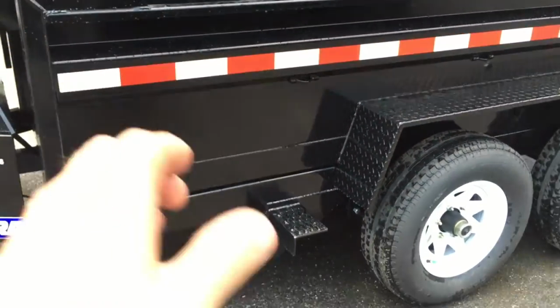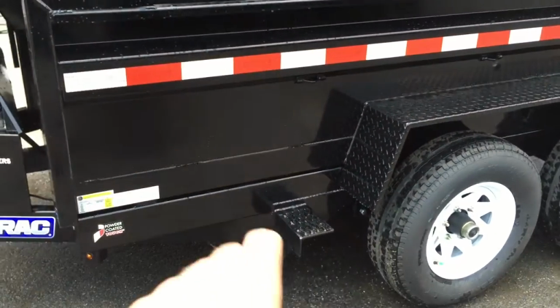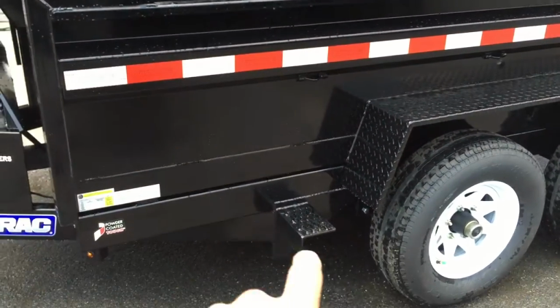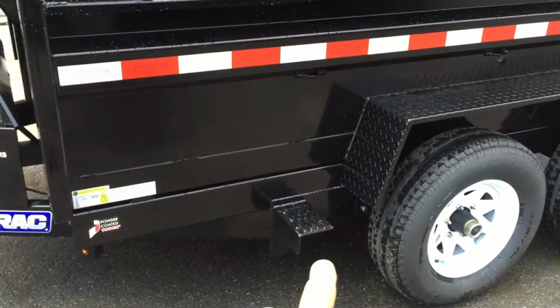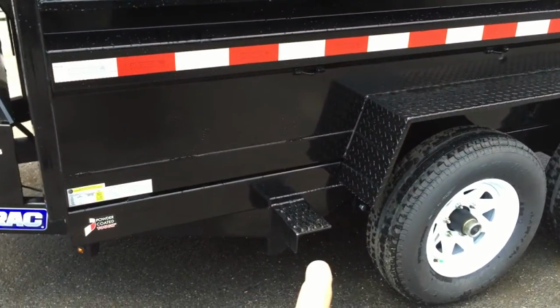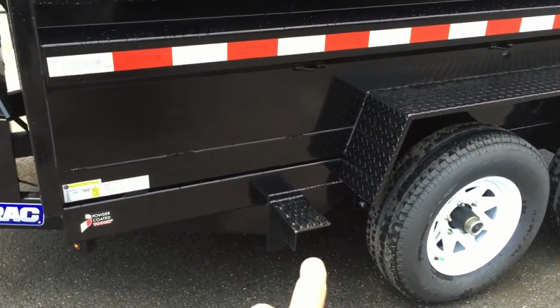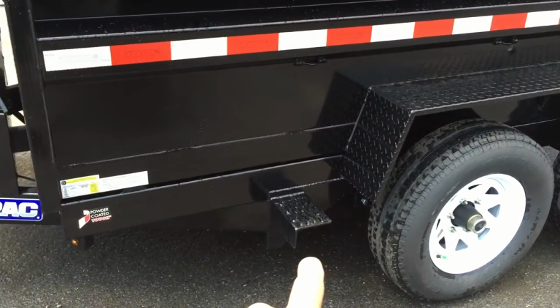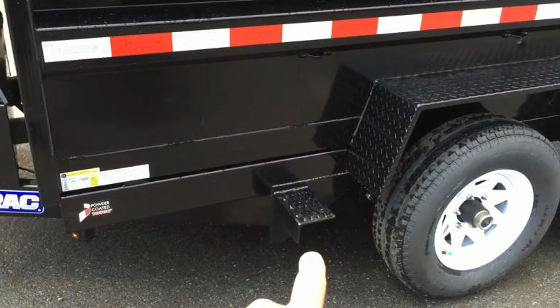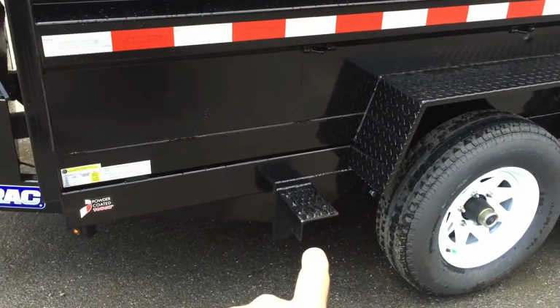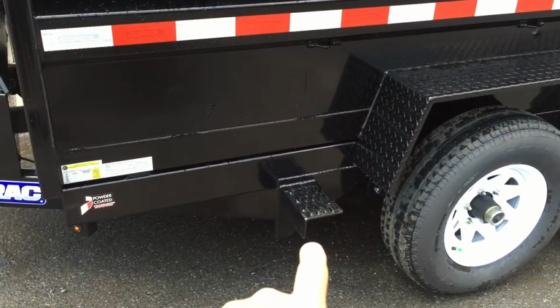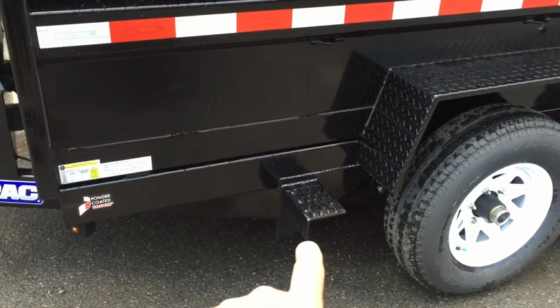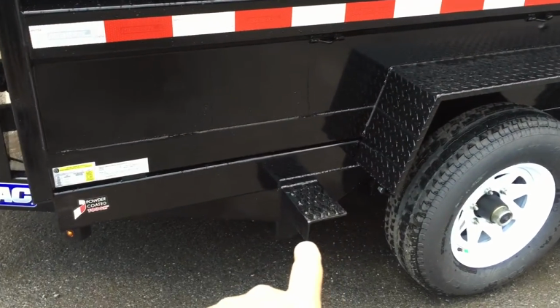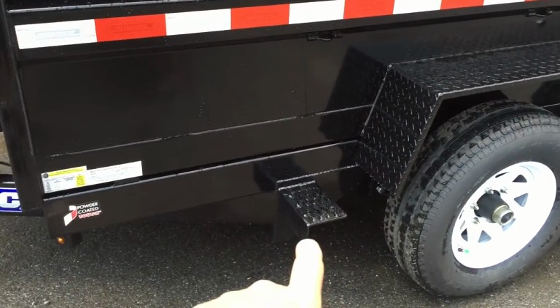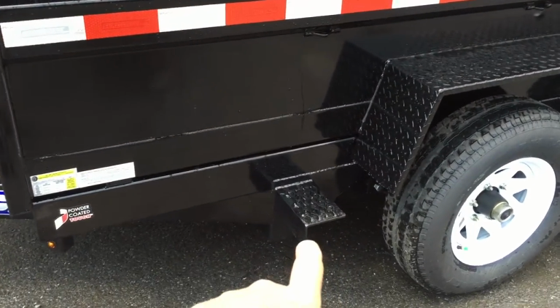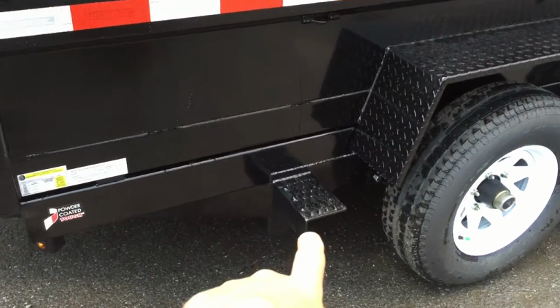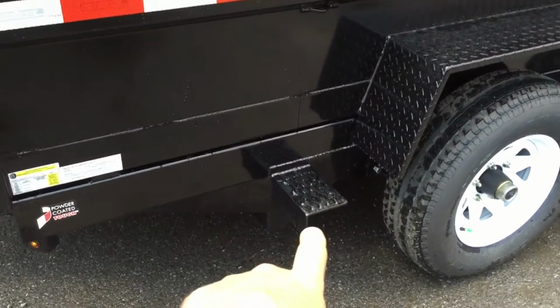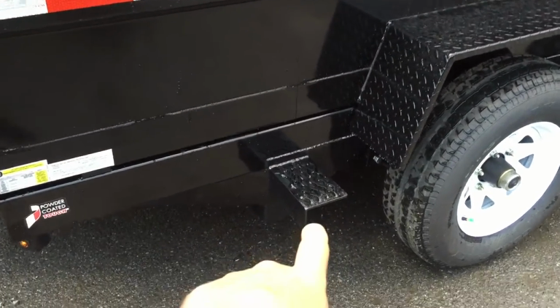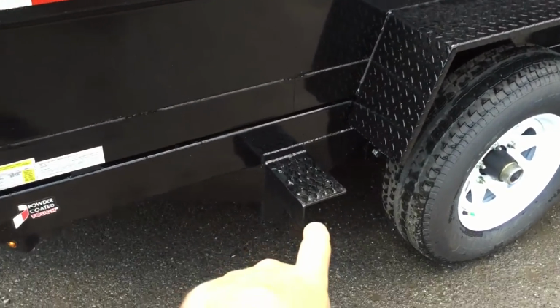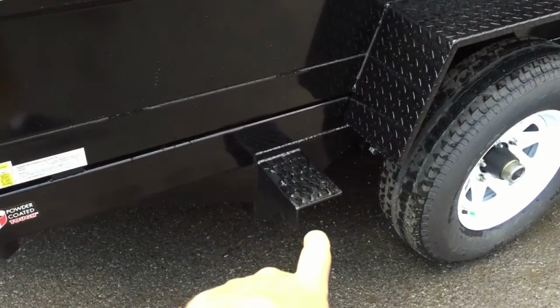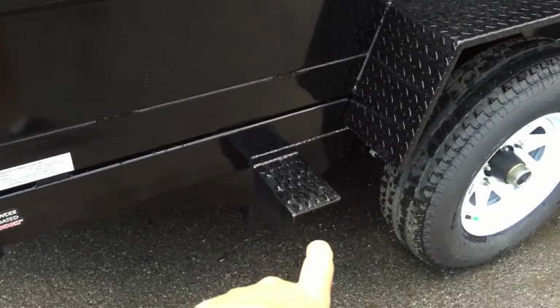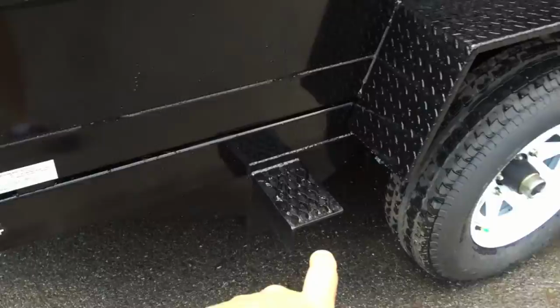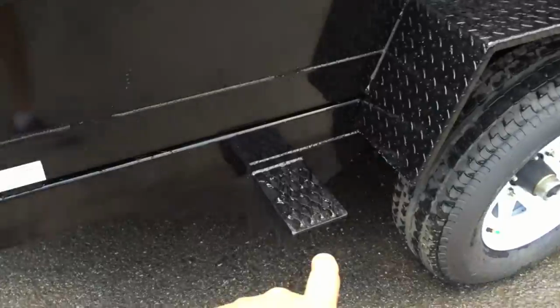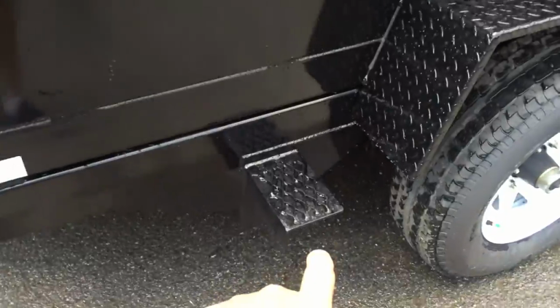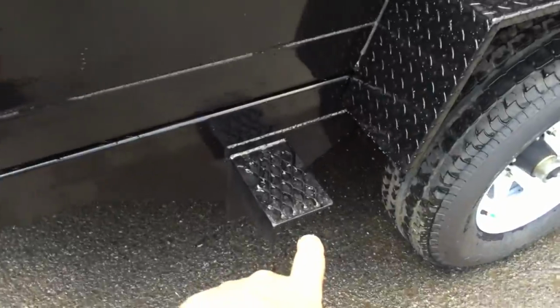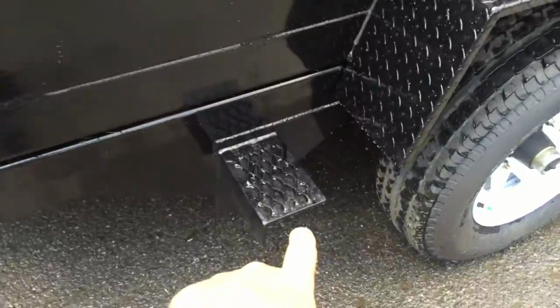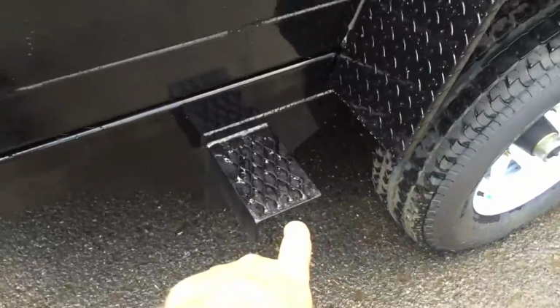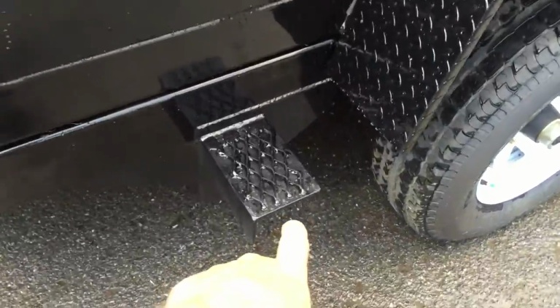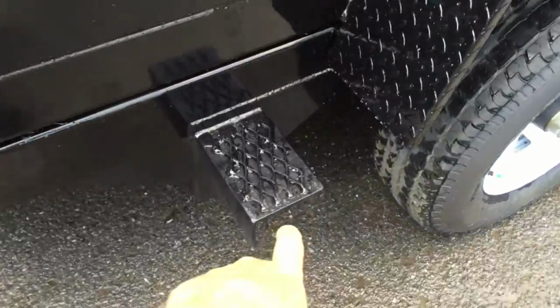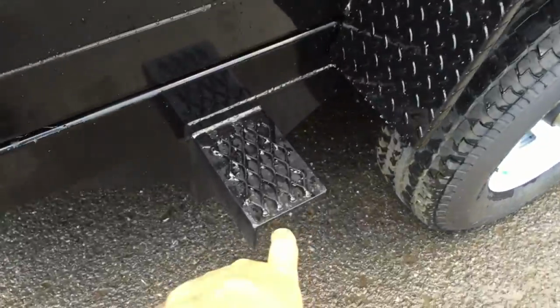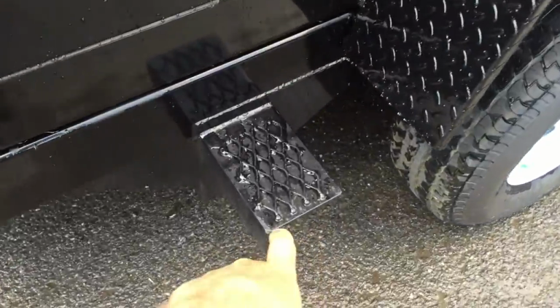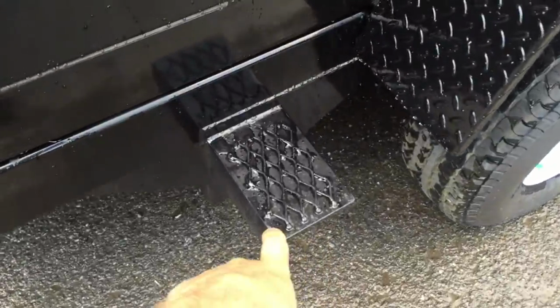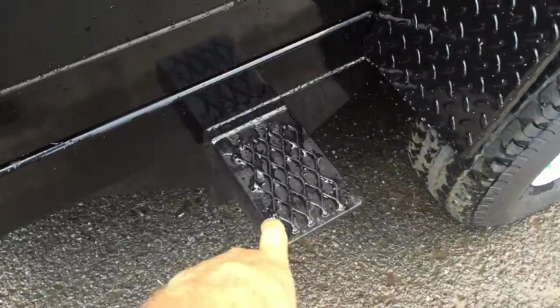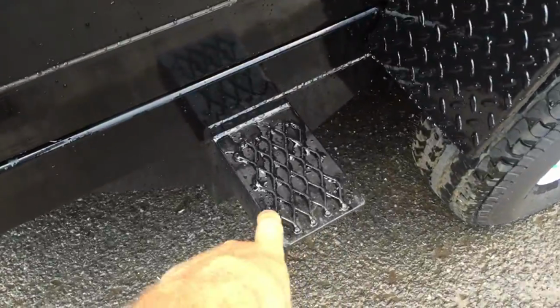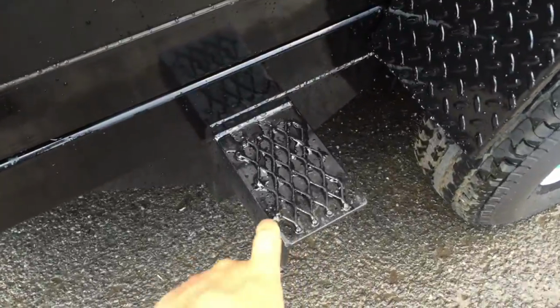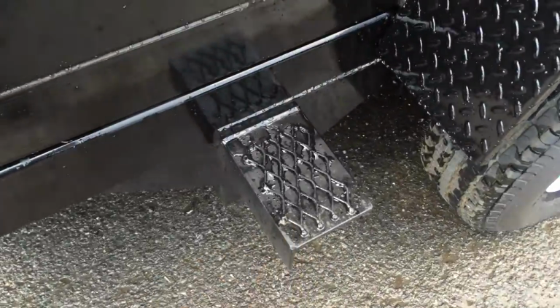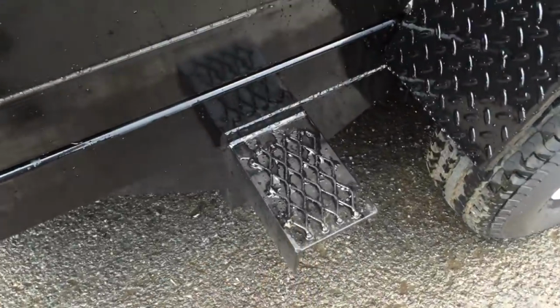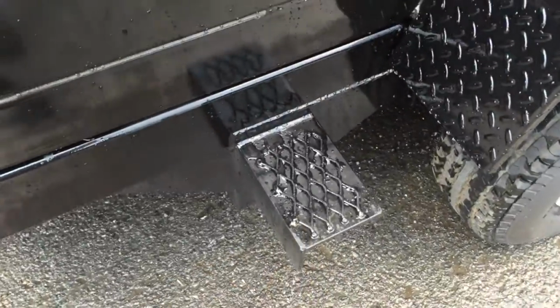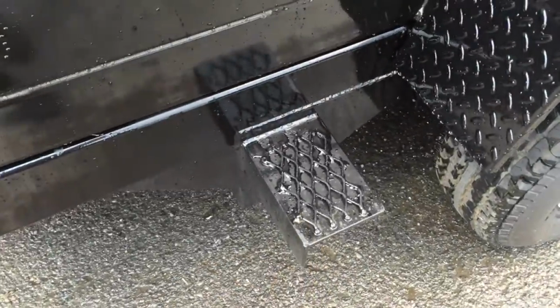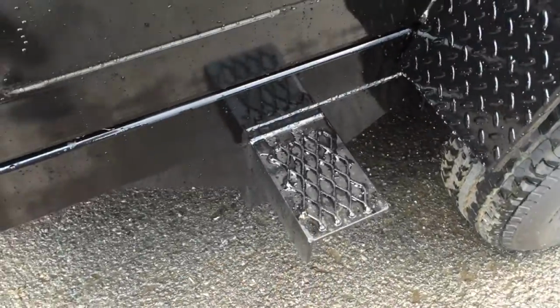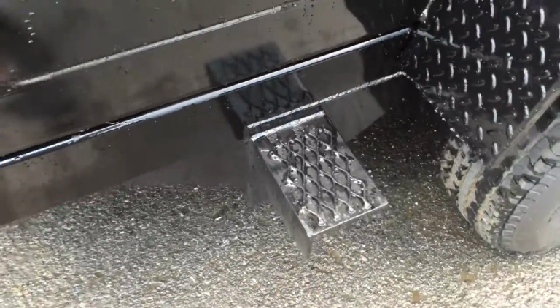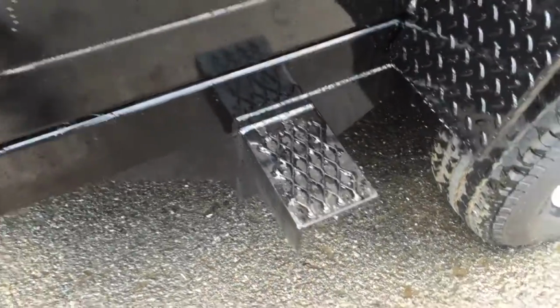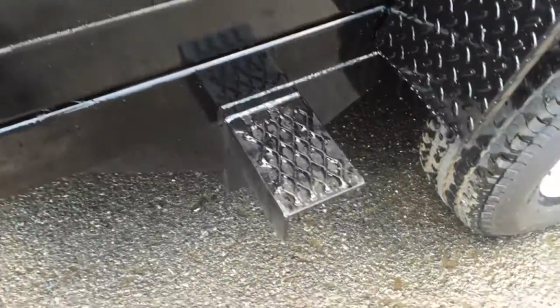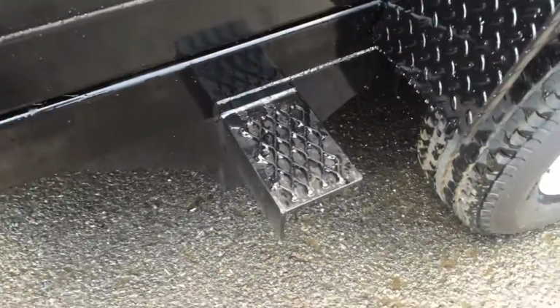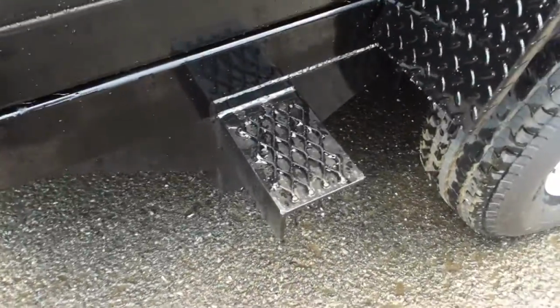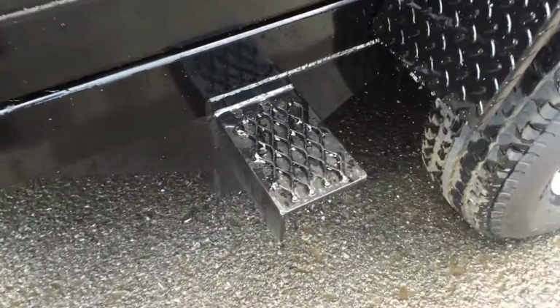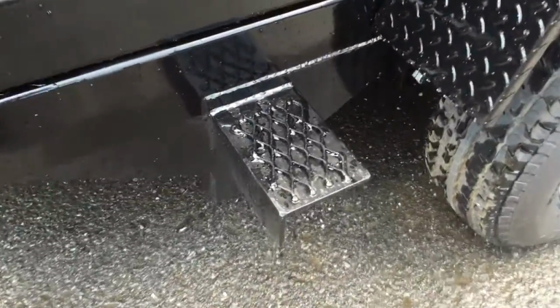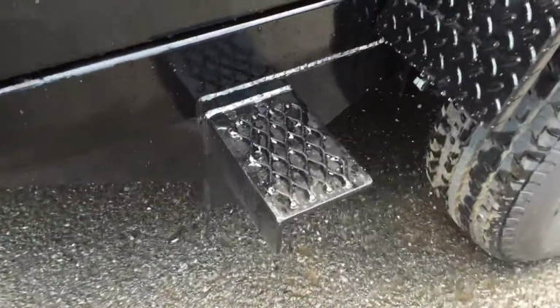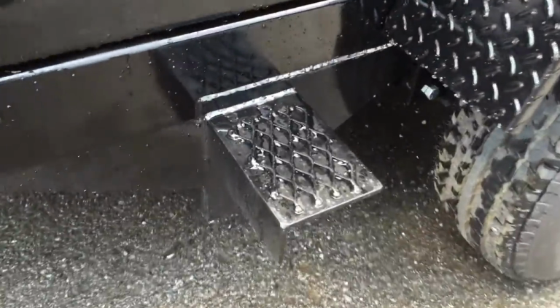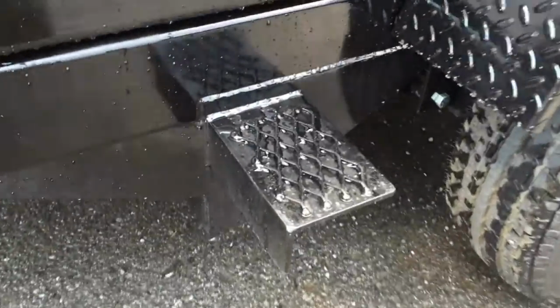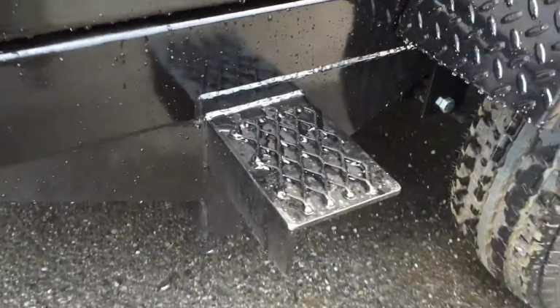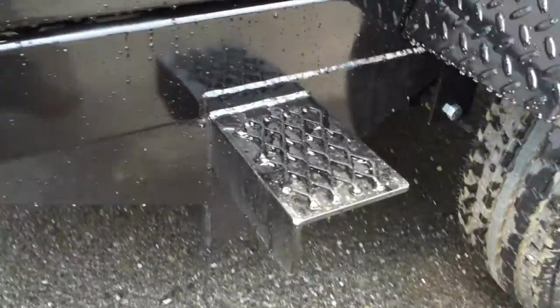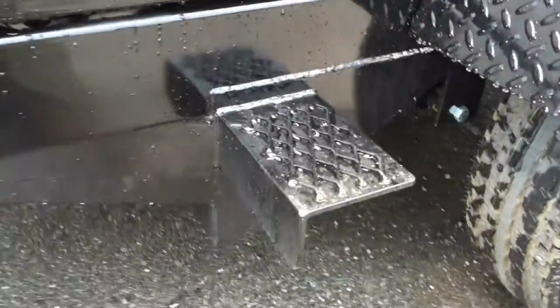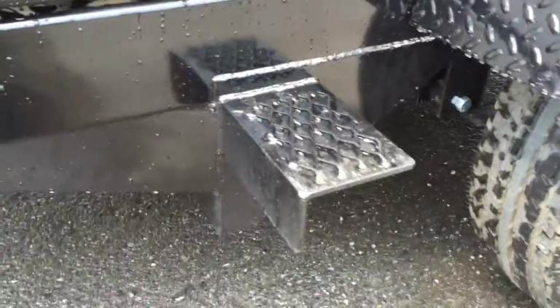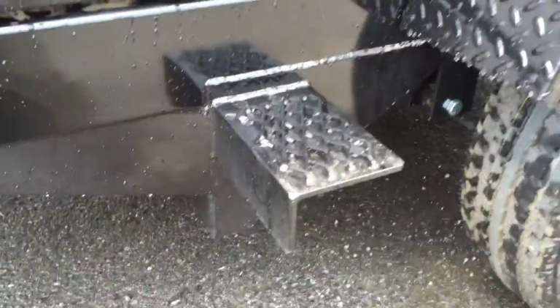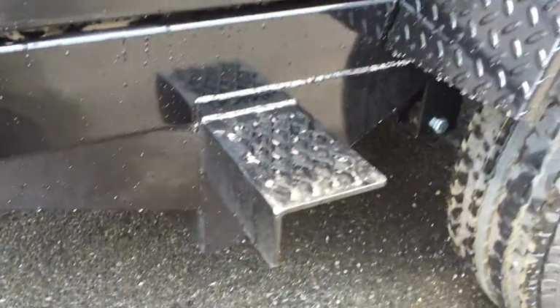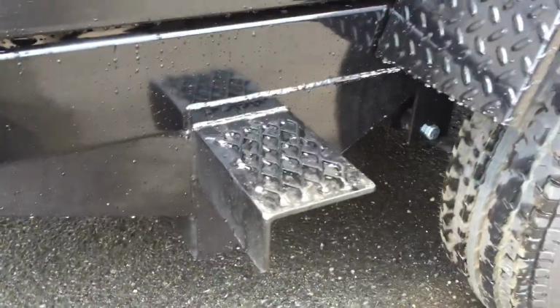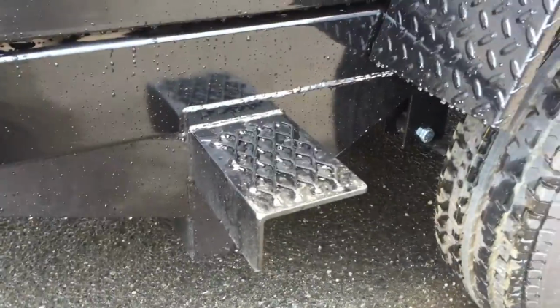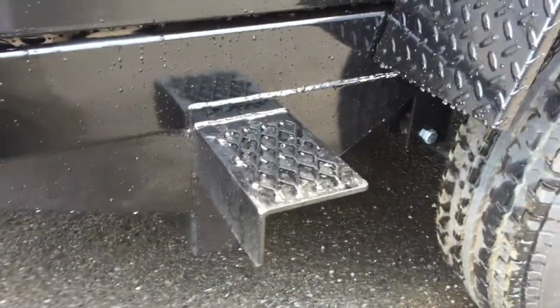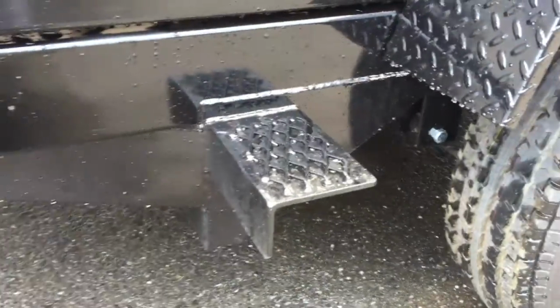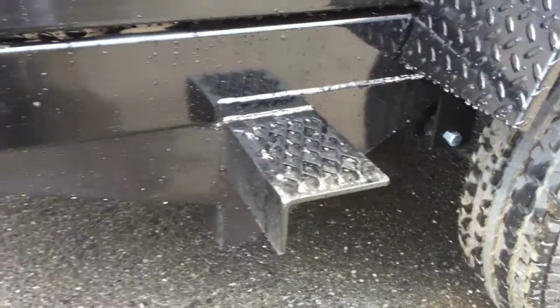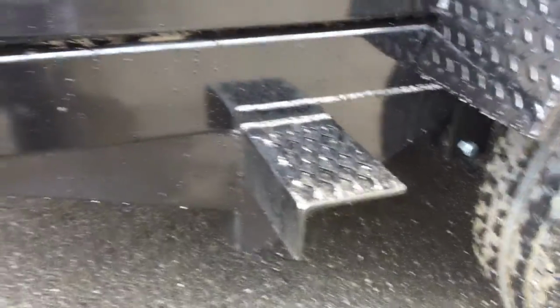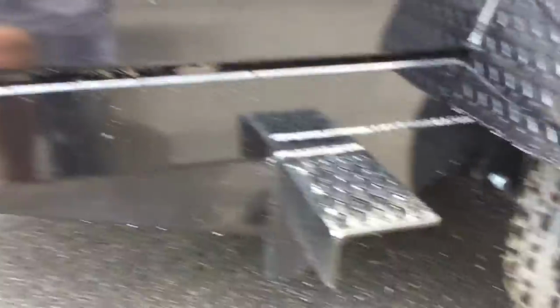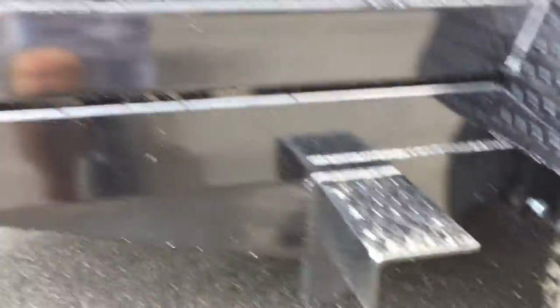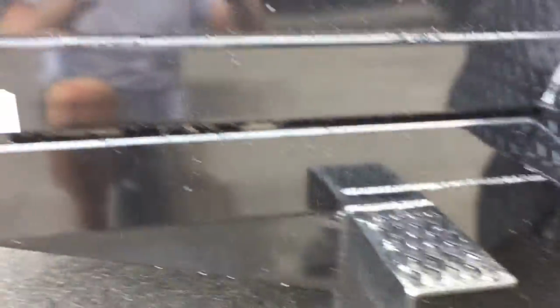You'll also notice they do a side step with expanded mesh, which makes it easy to step up into the bed without having to worry about slipping off.